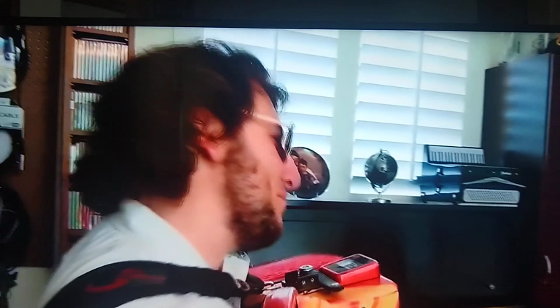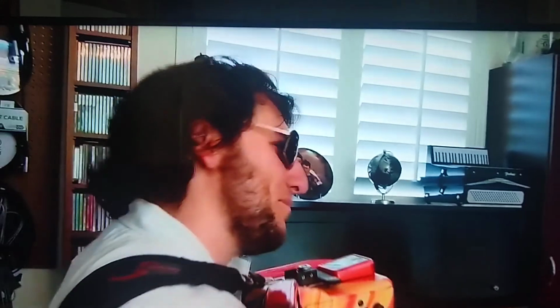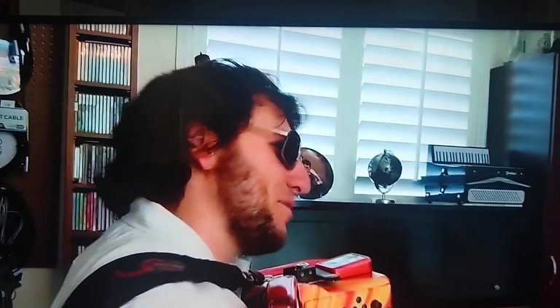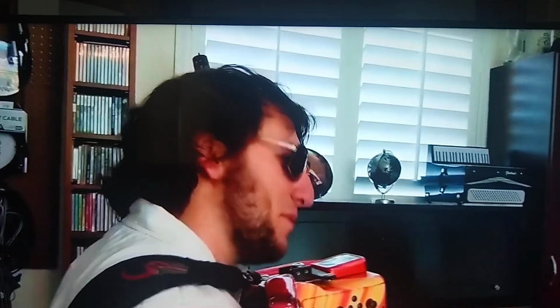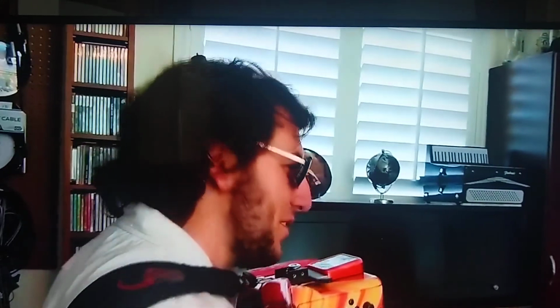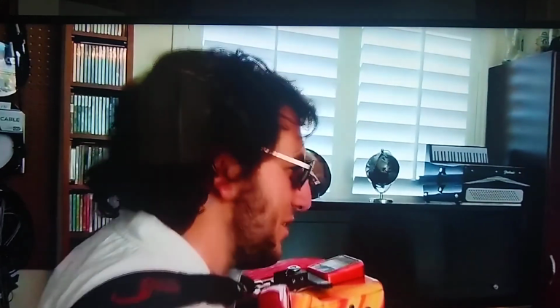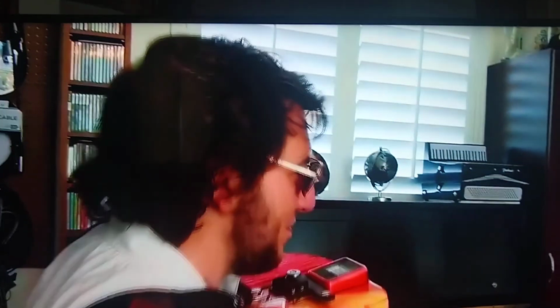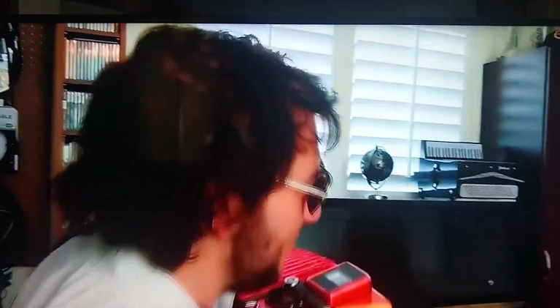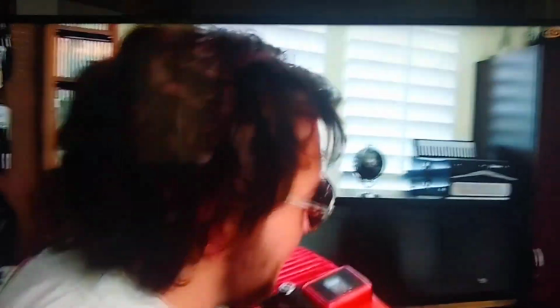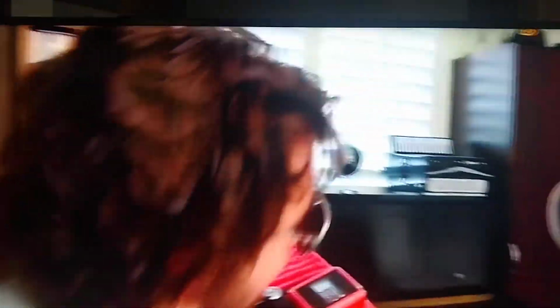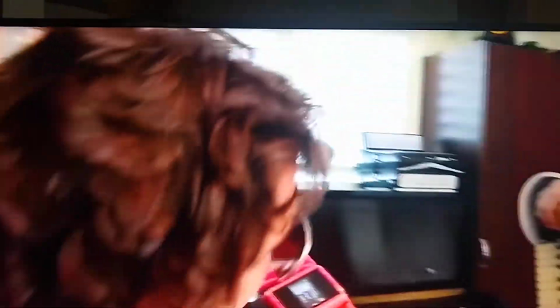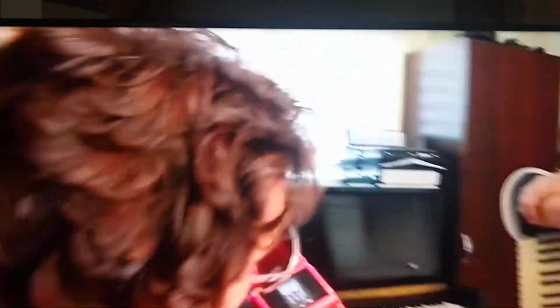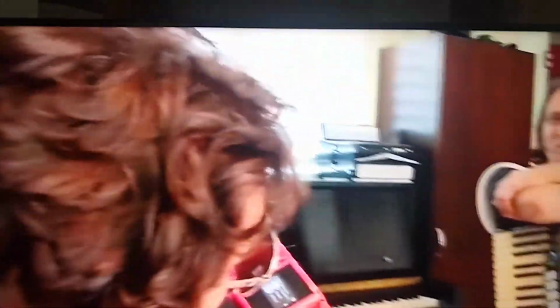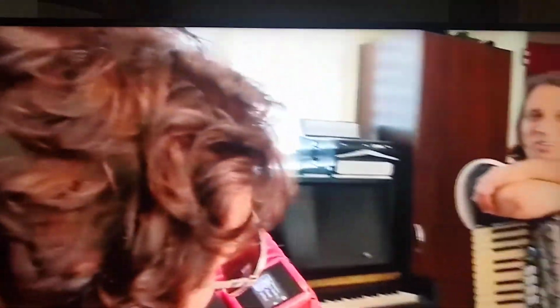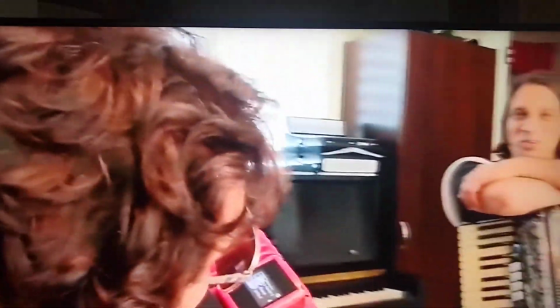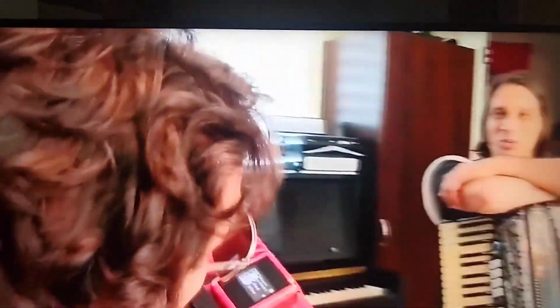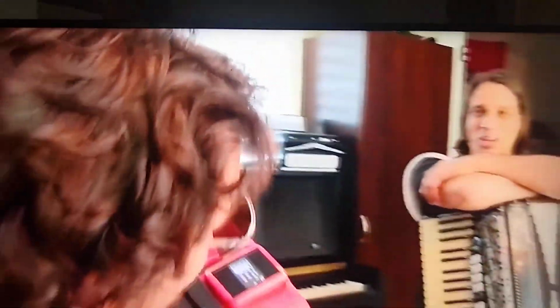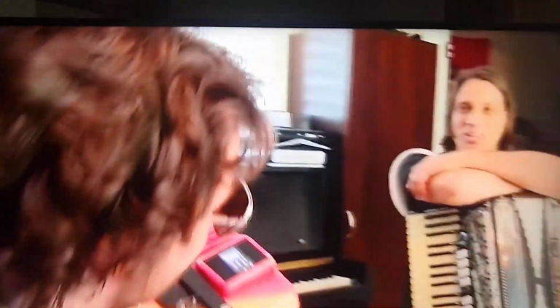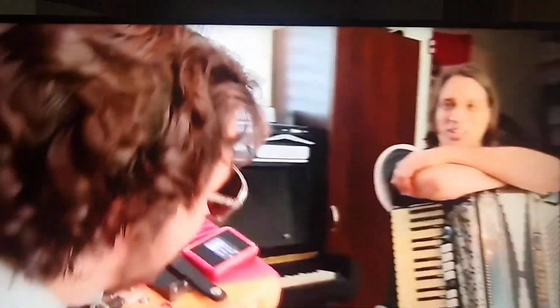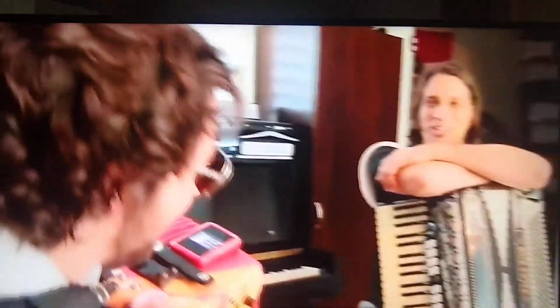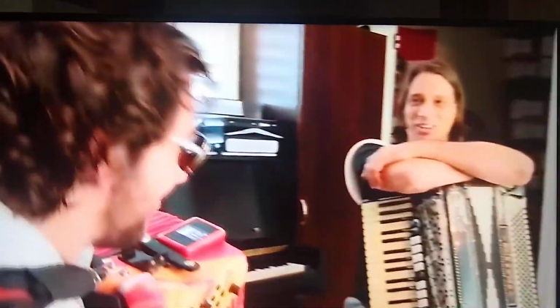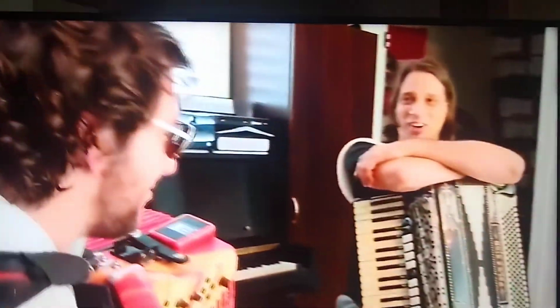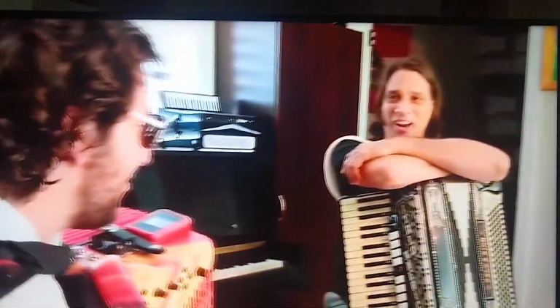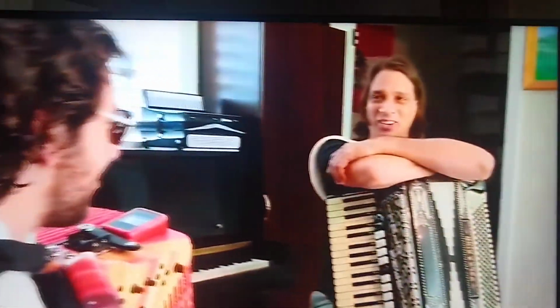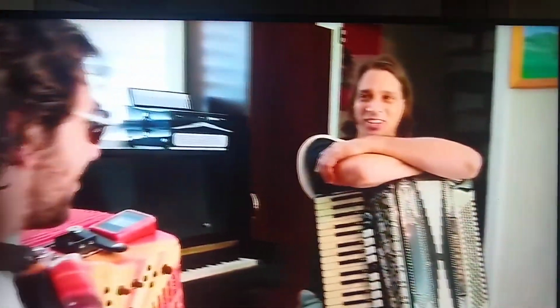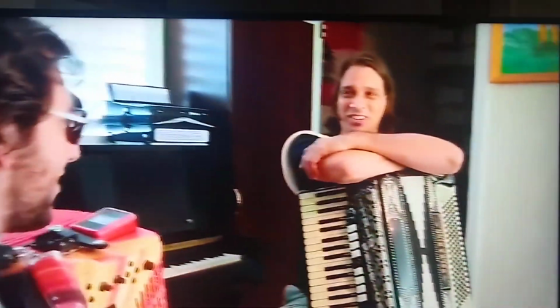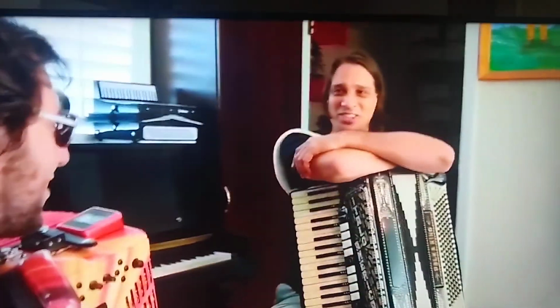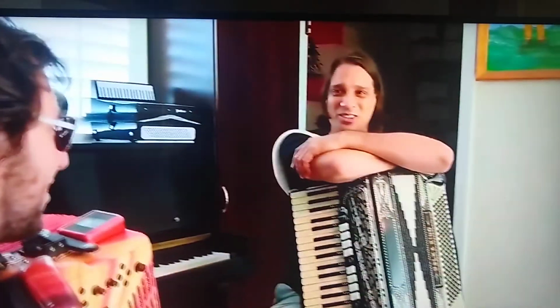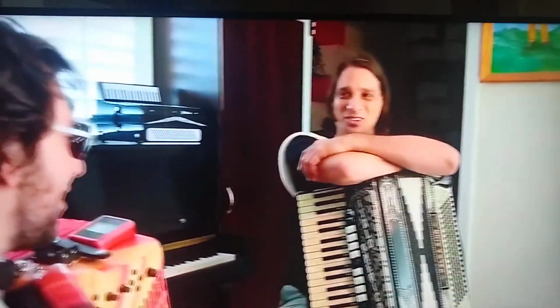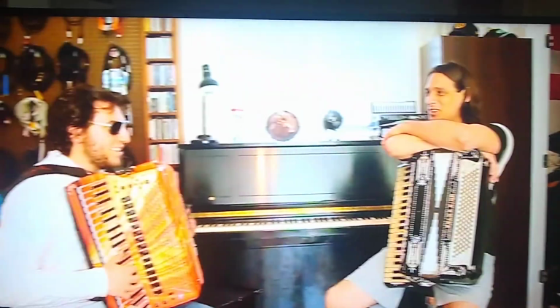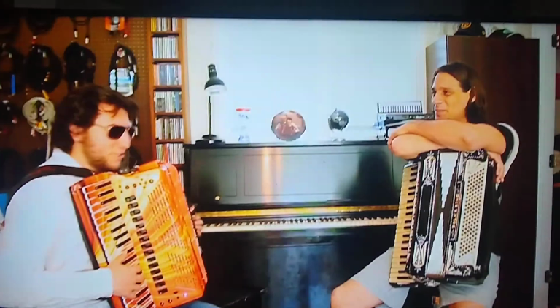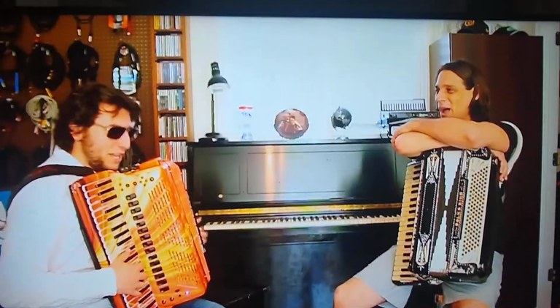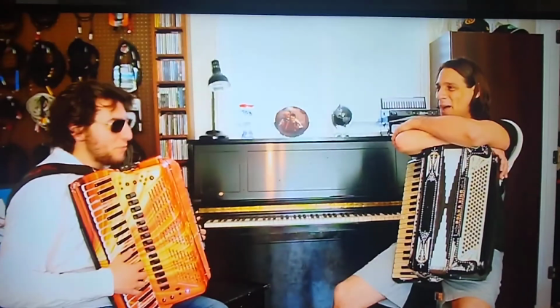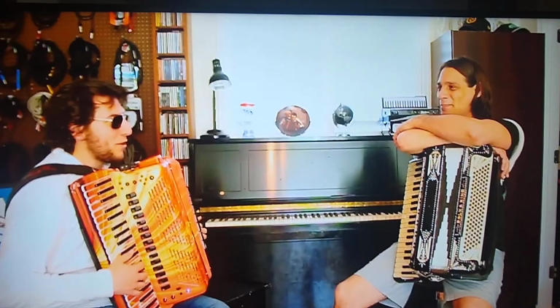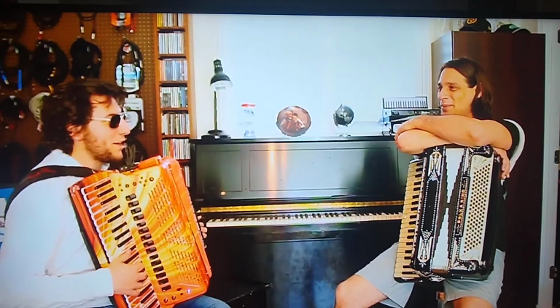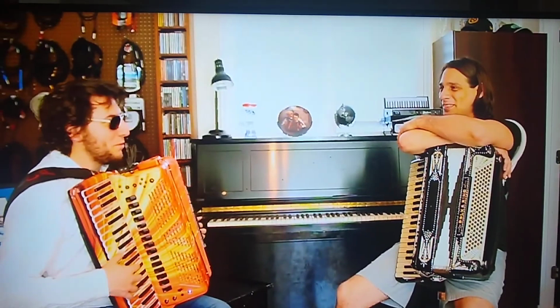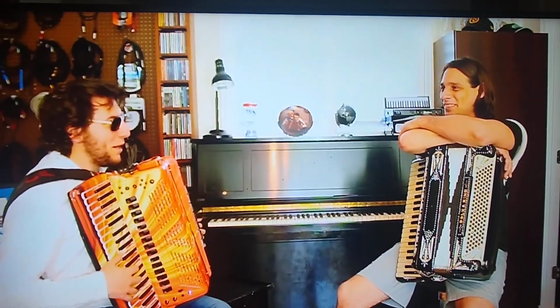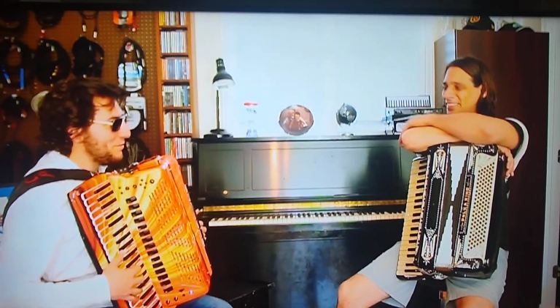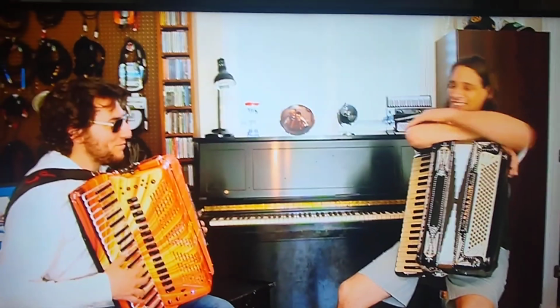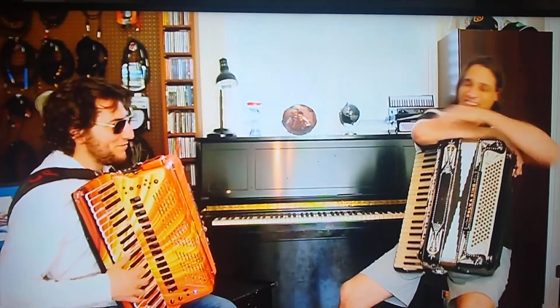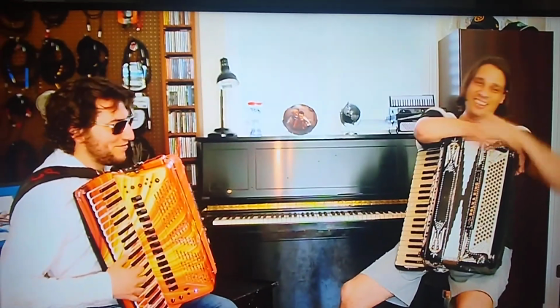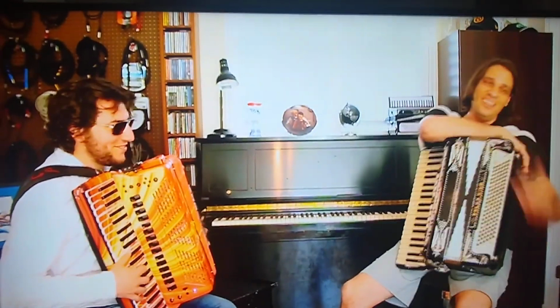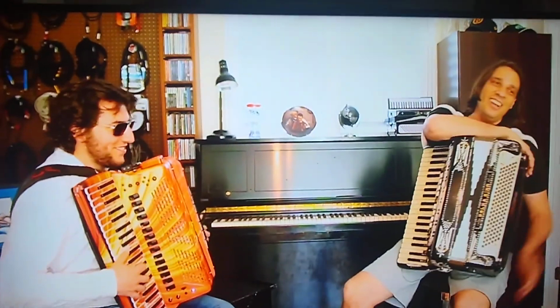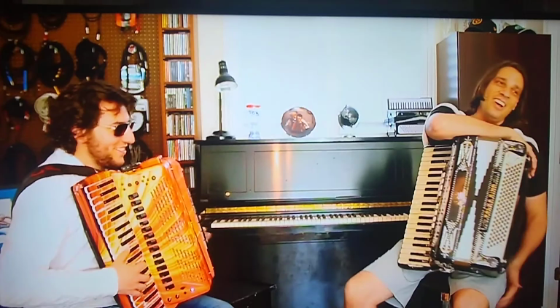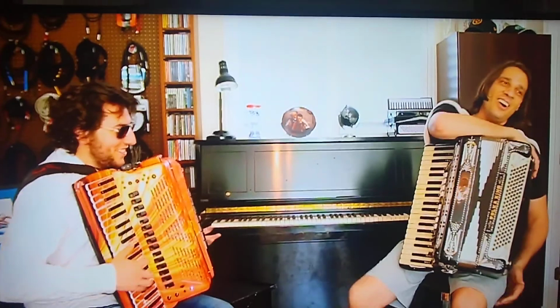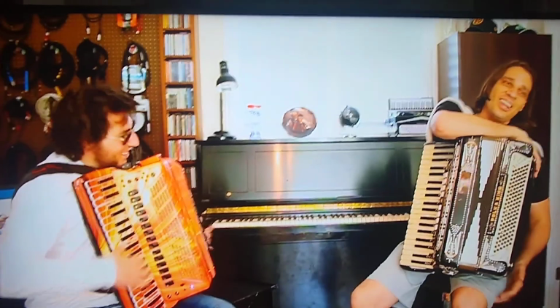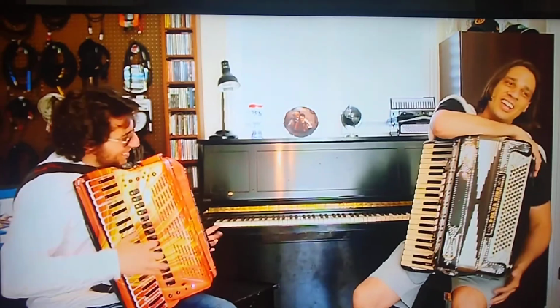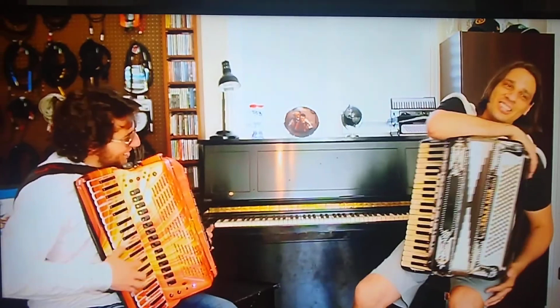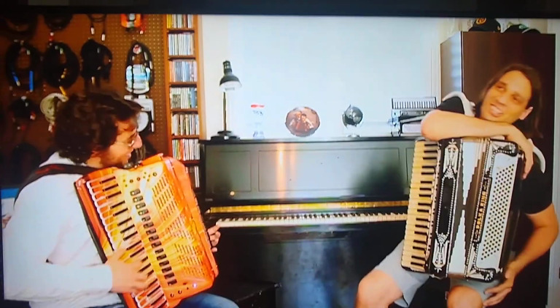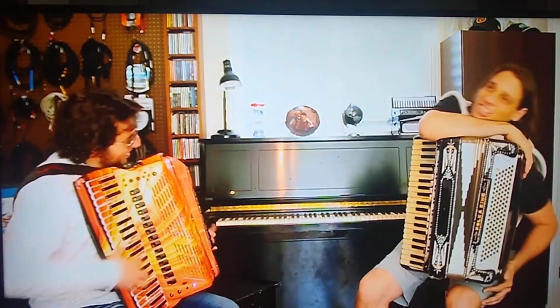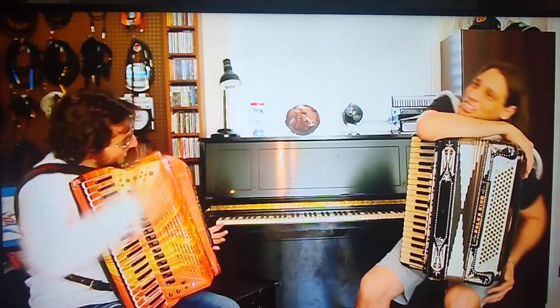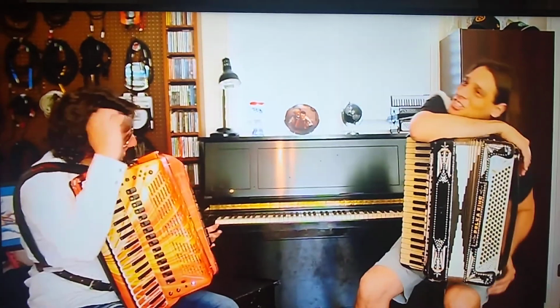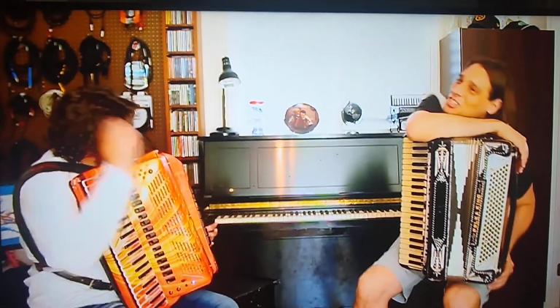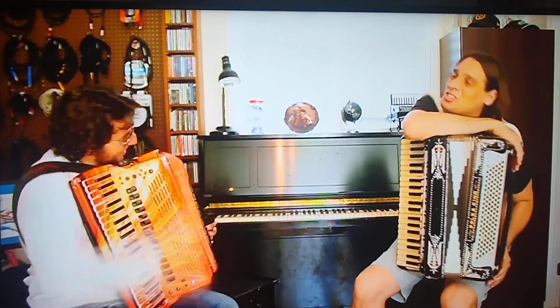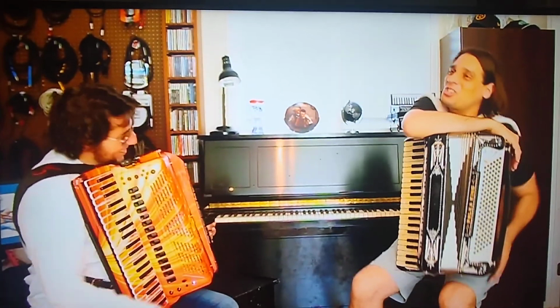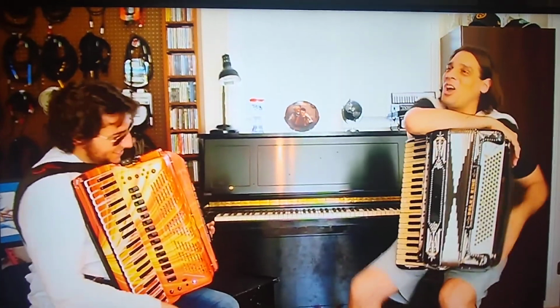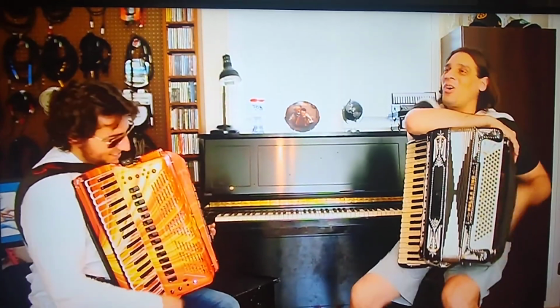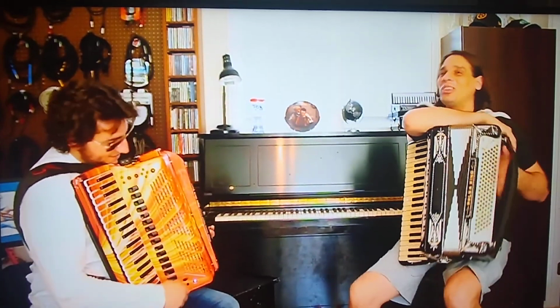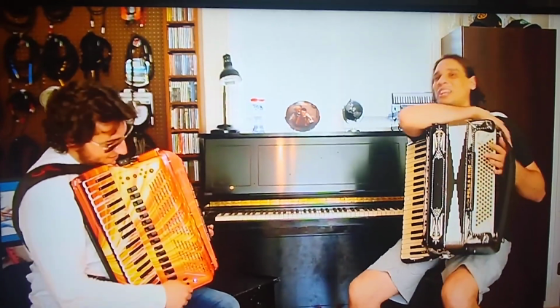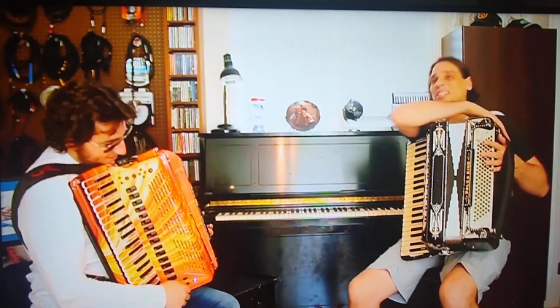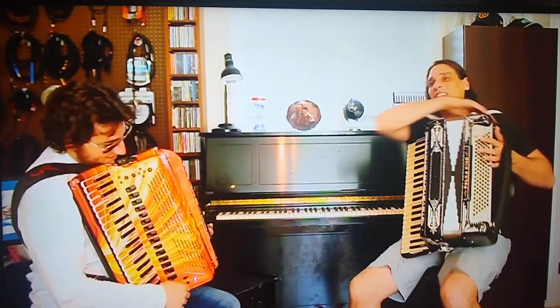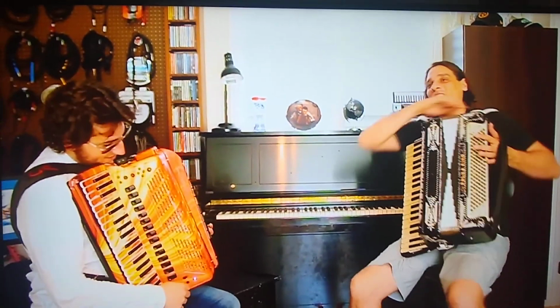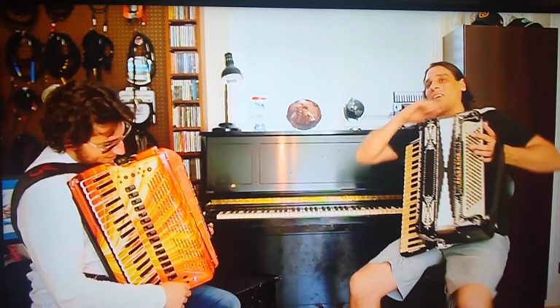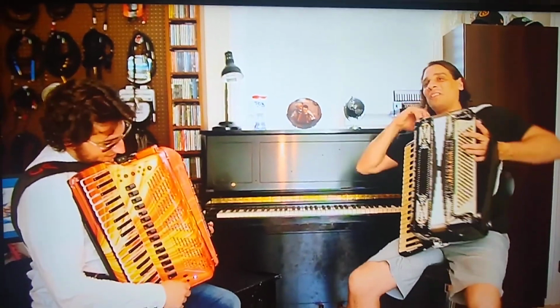Okay, snap. You got the crackle in there too? Pop, crackle, pop. You know? Okay. So, let's see here.